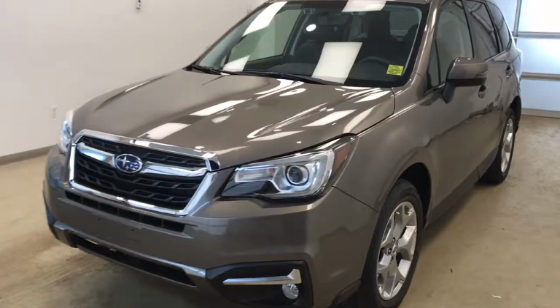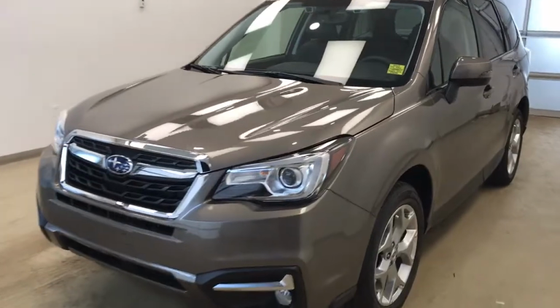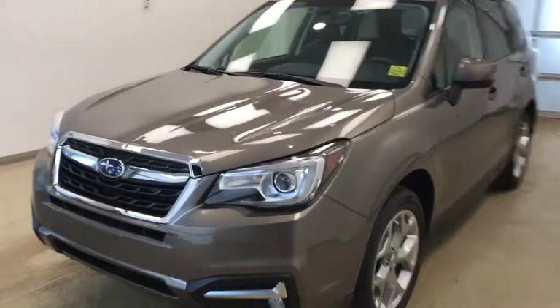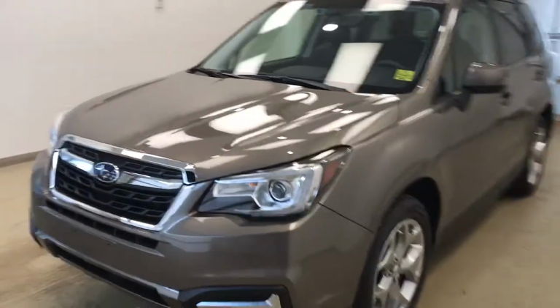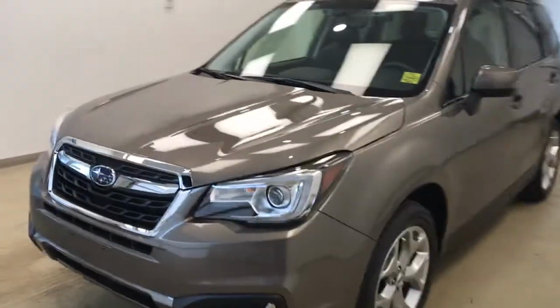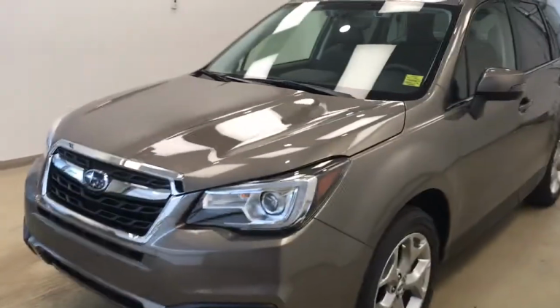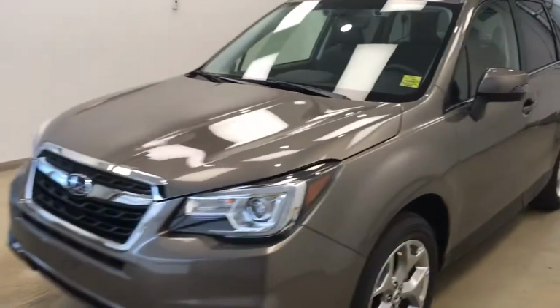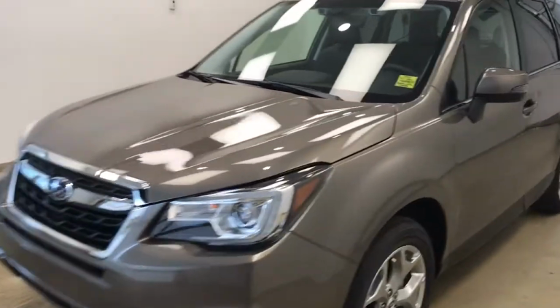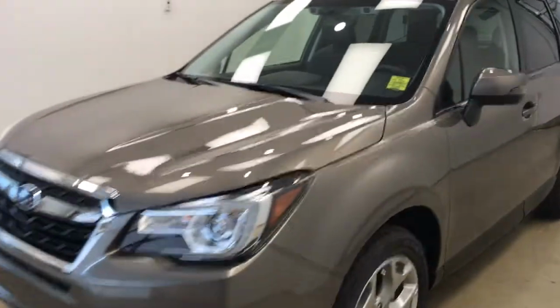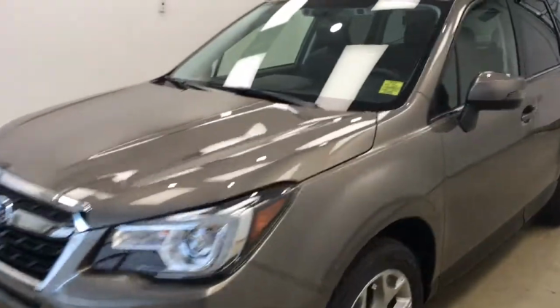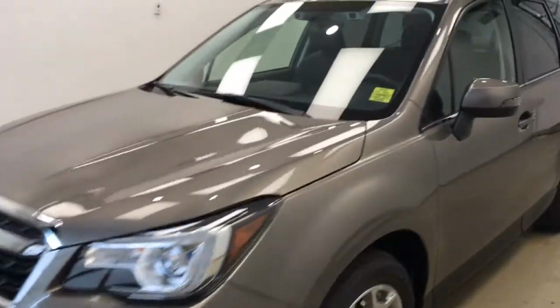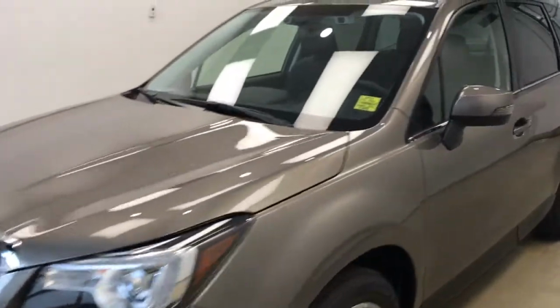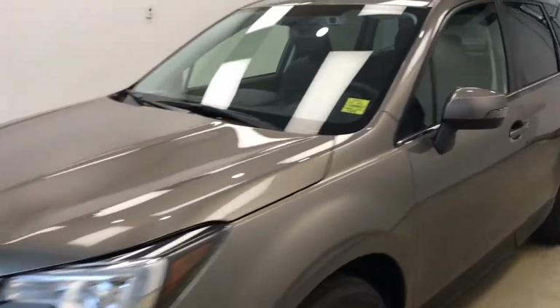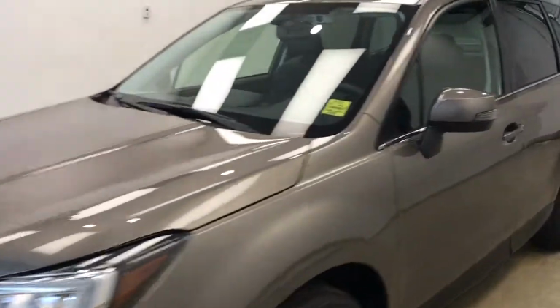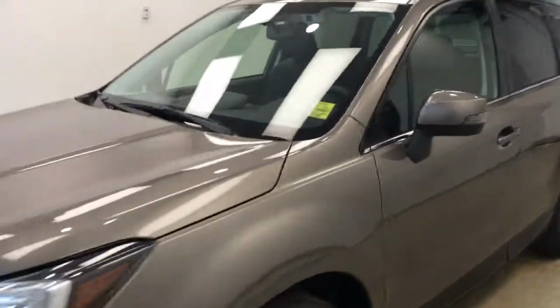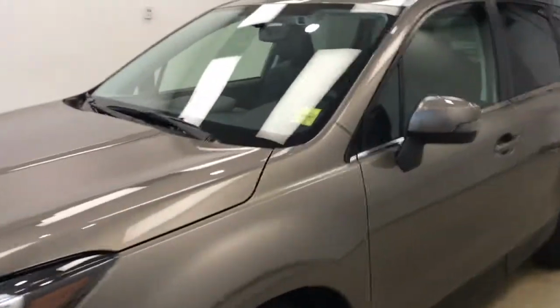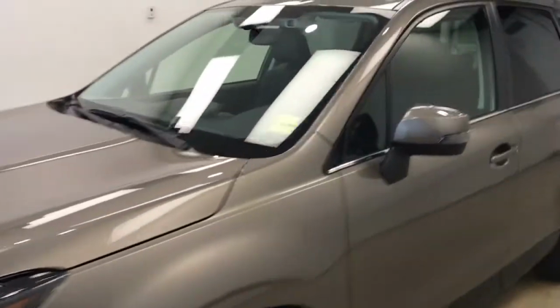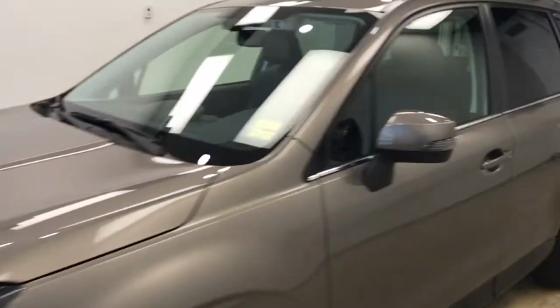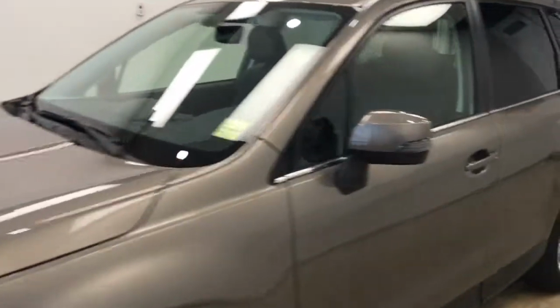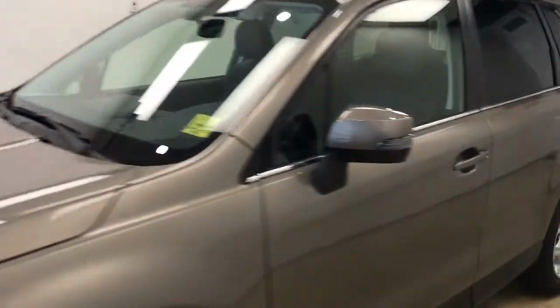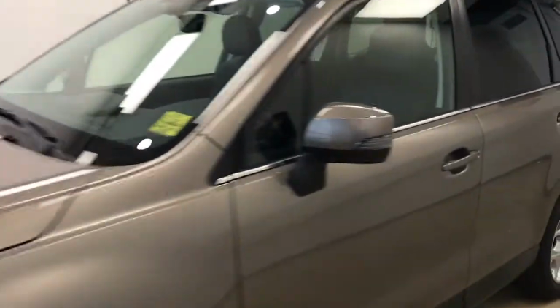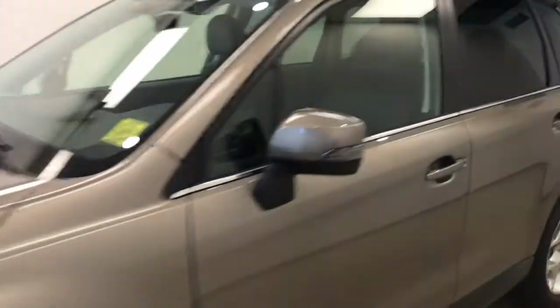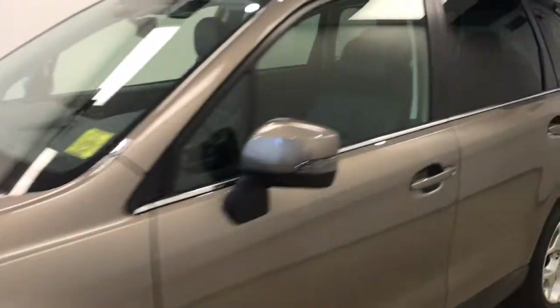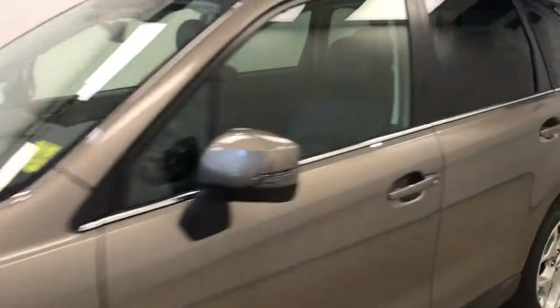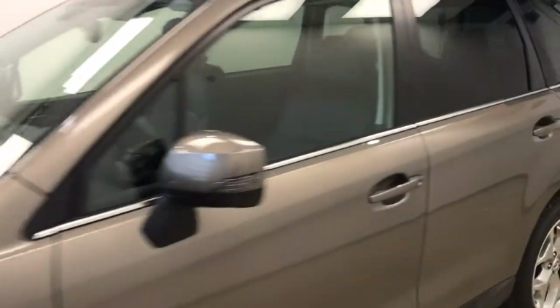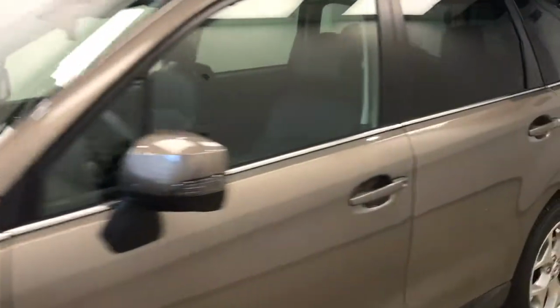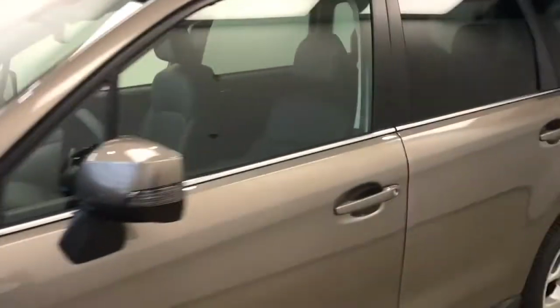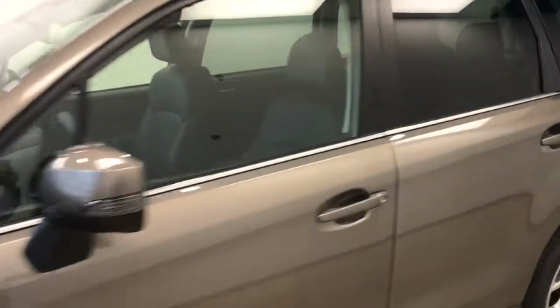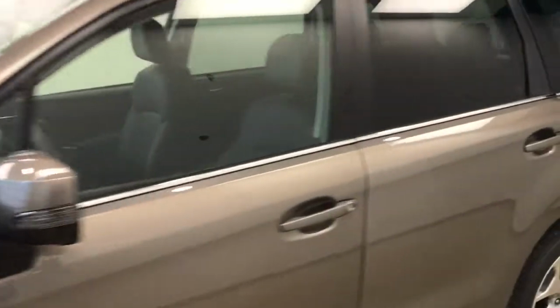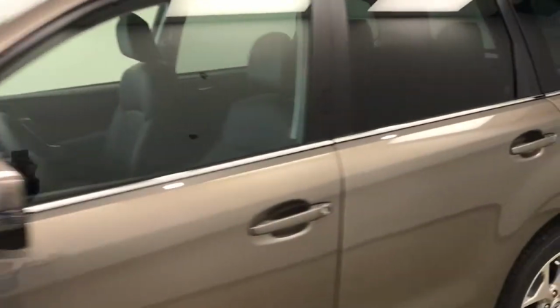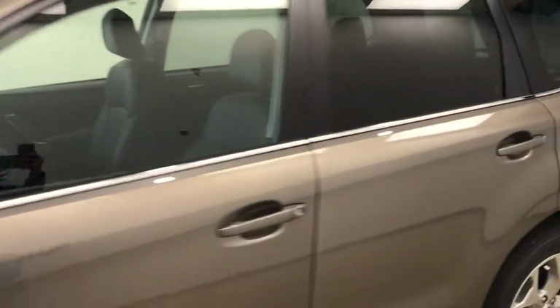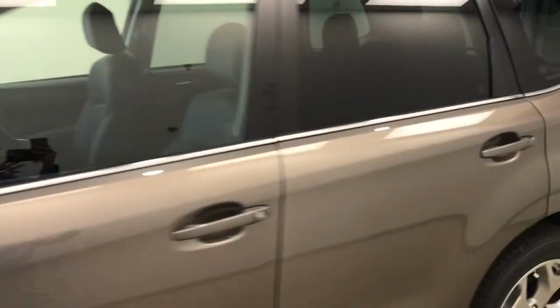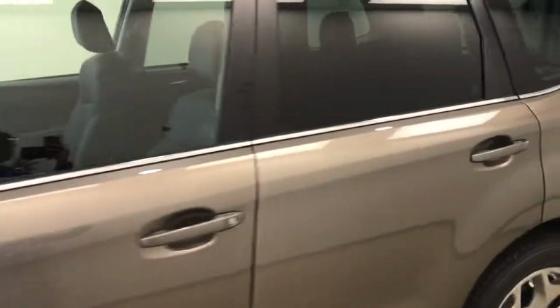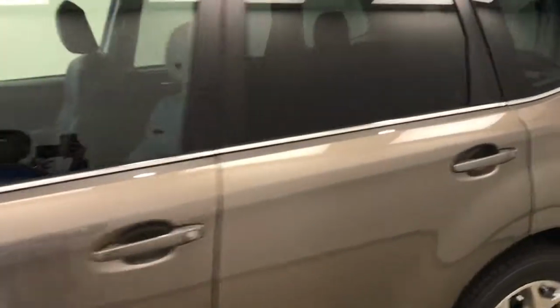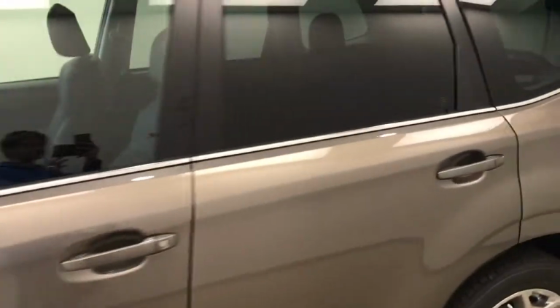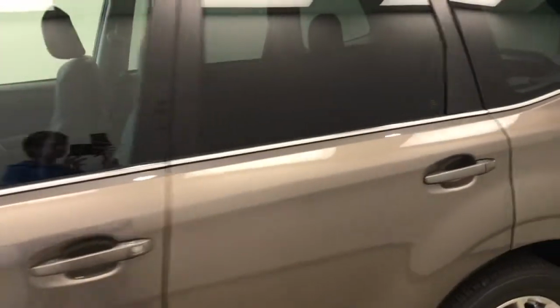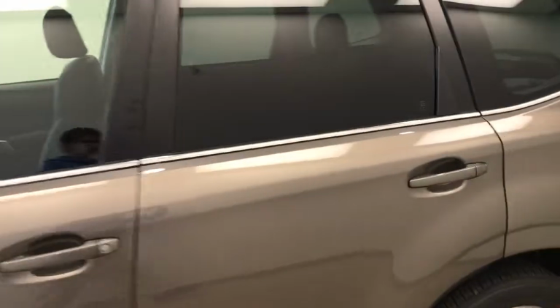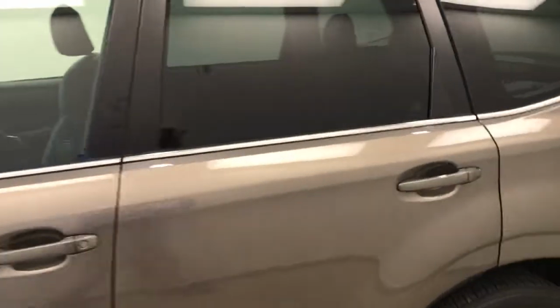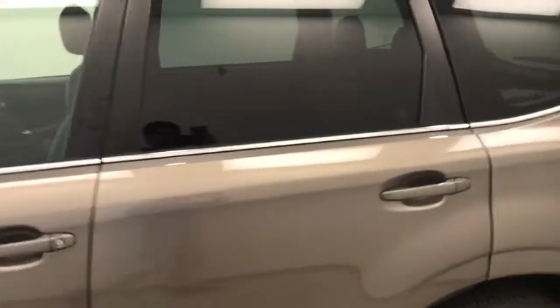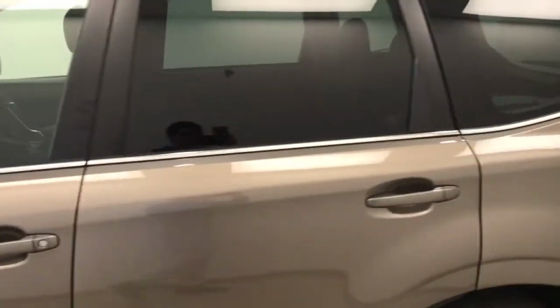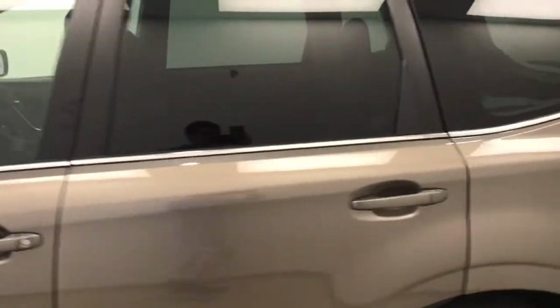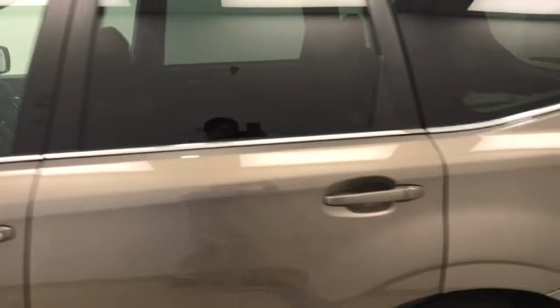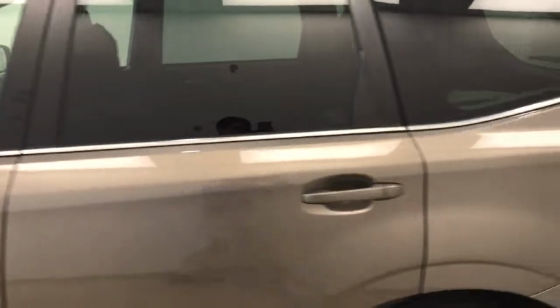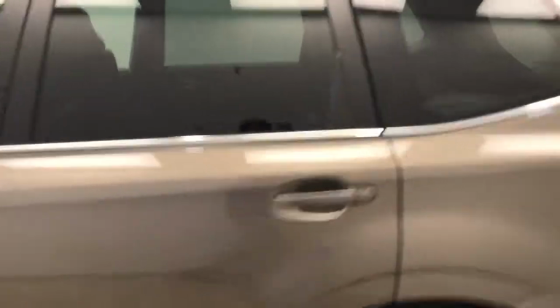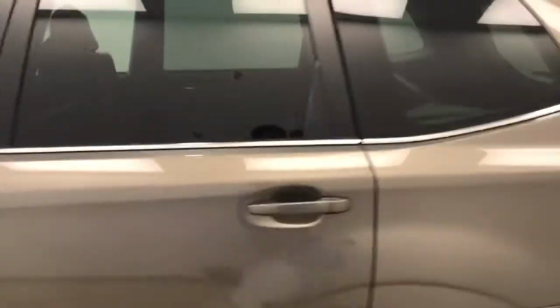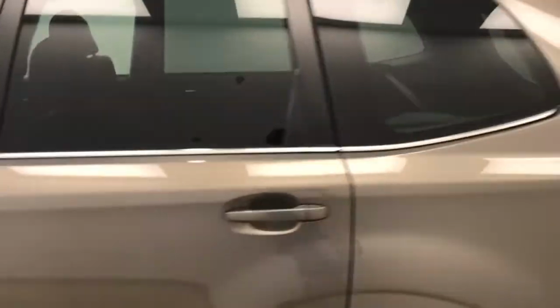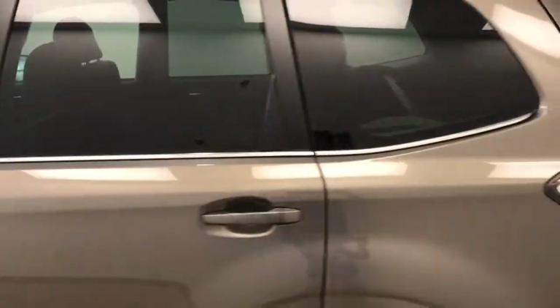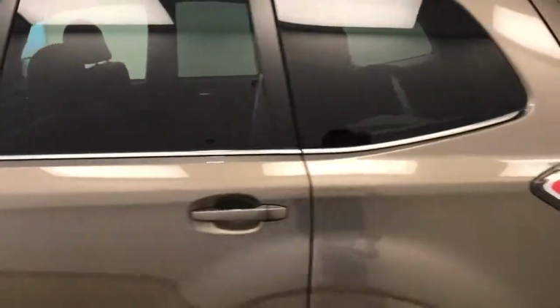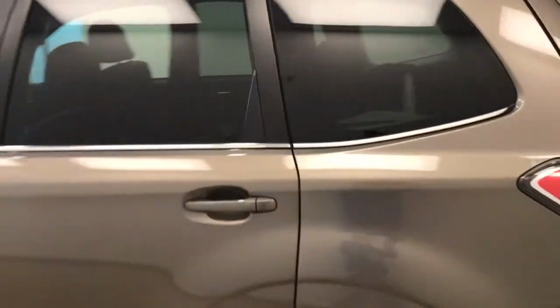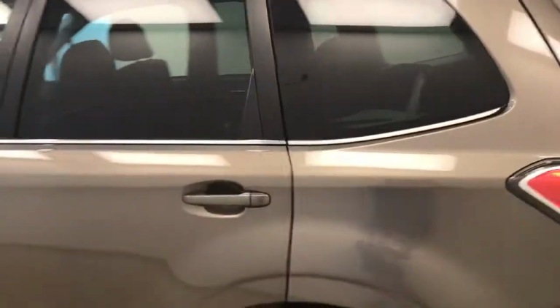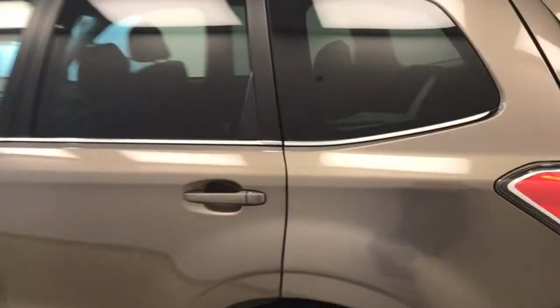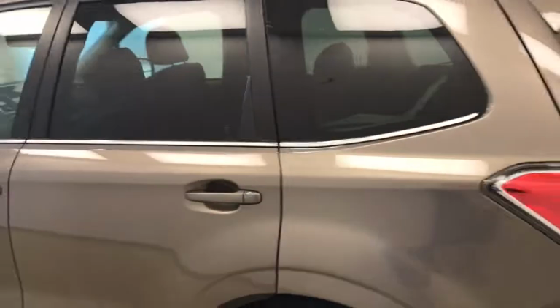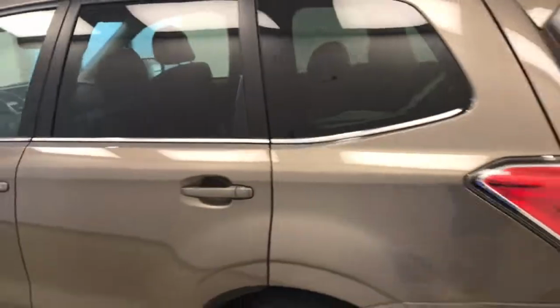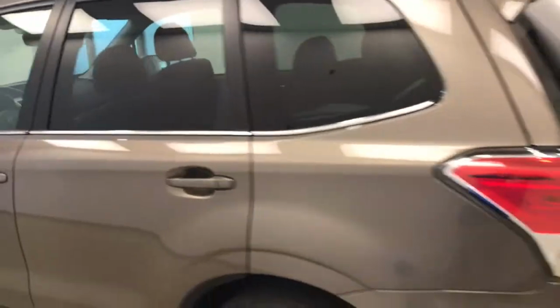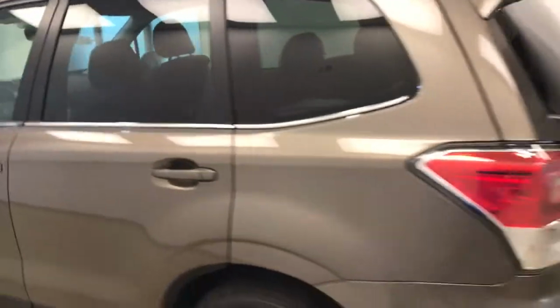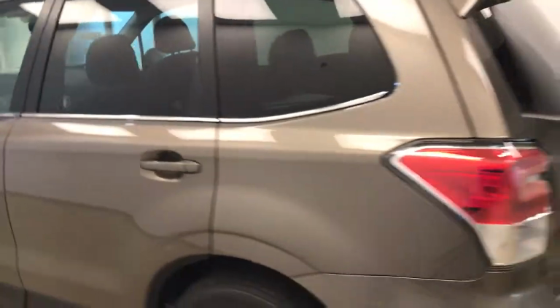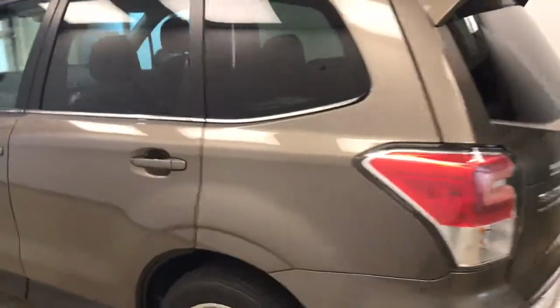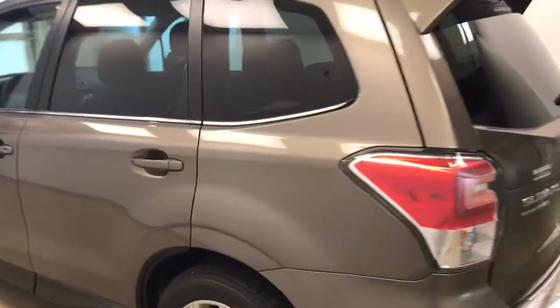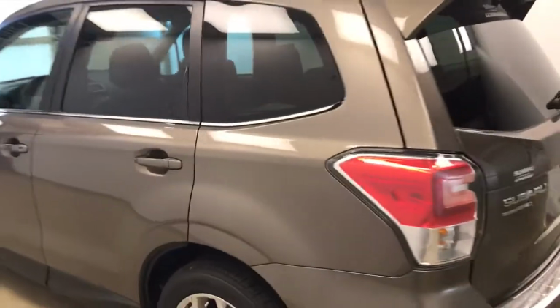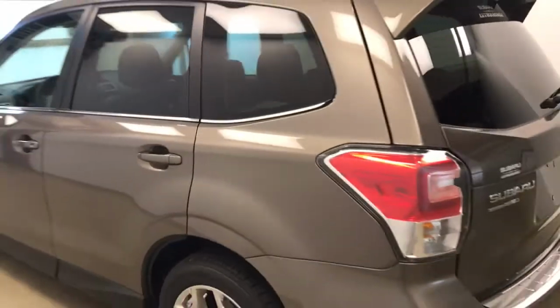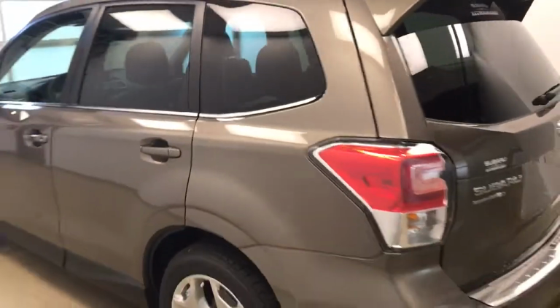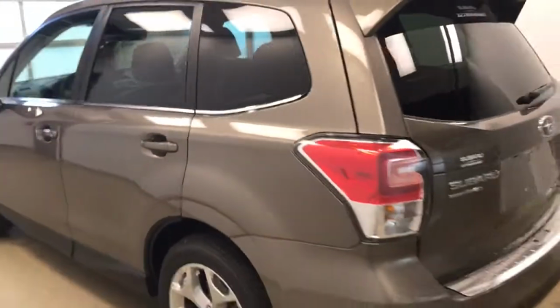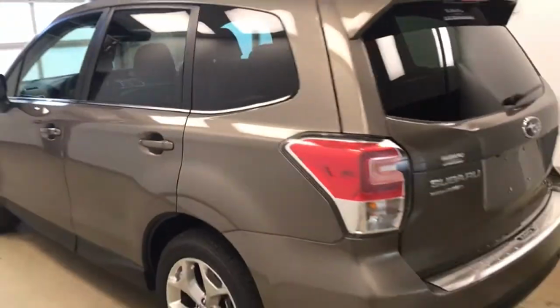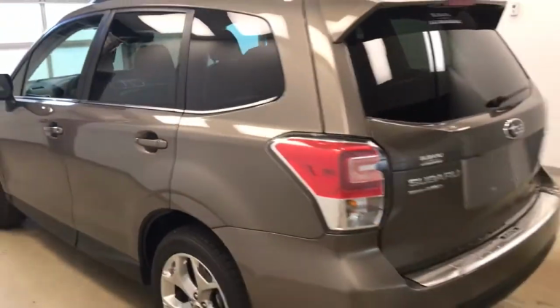This is stock number 185958 on a 2018 Subaru Forester and our exterior color is bronze.